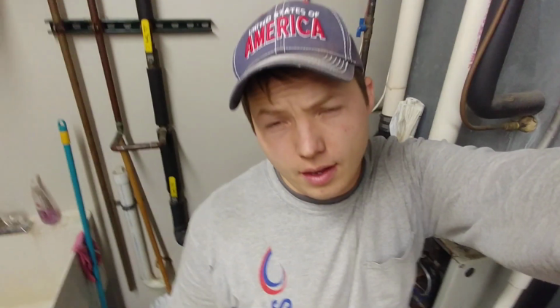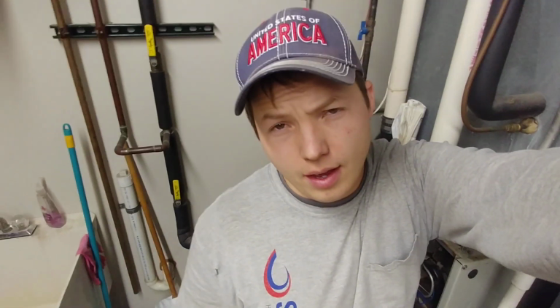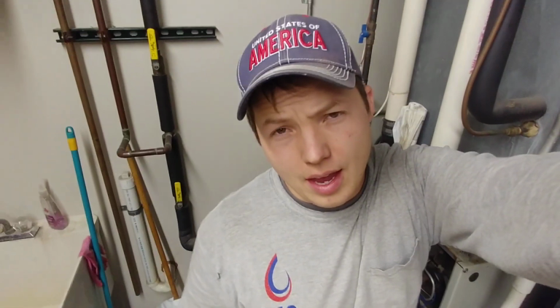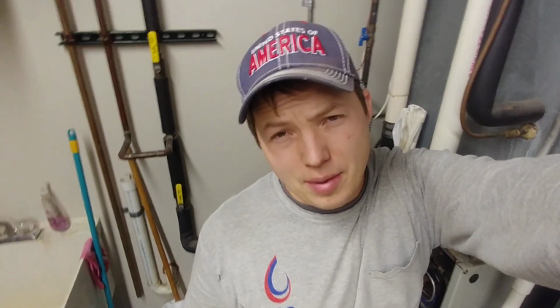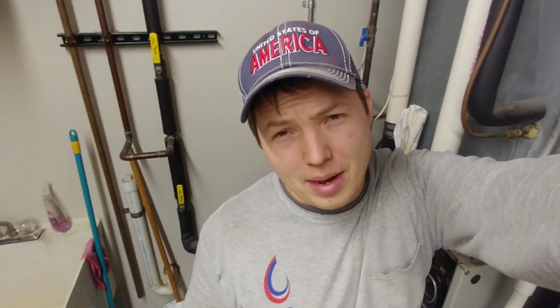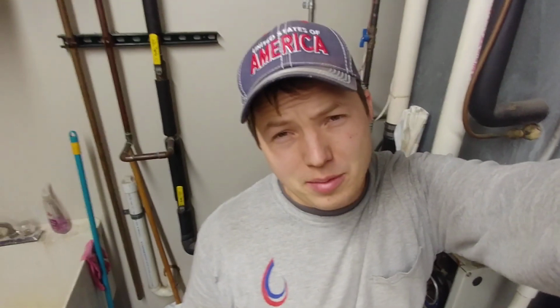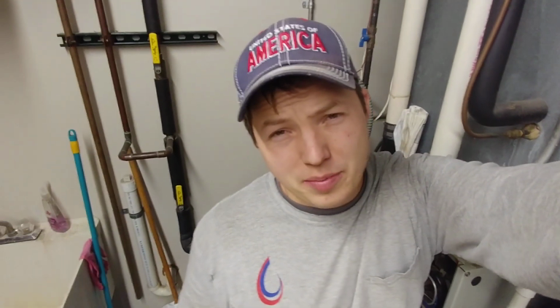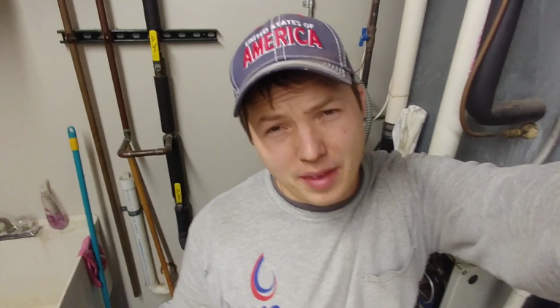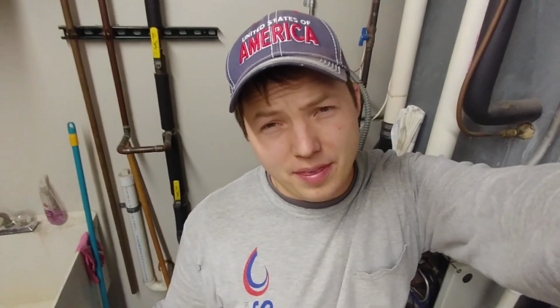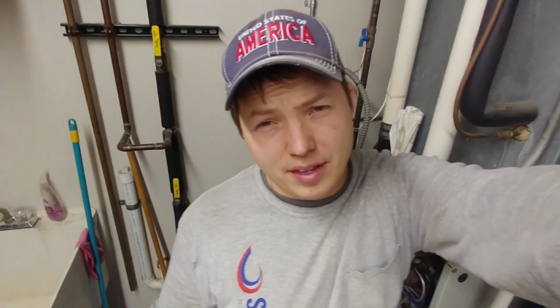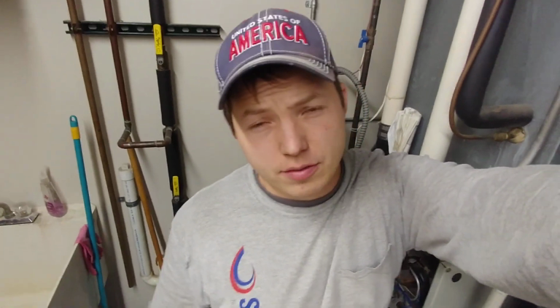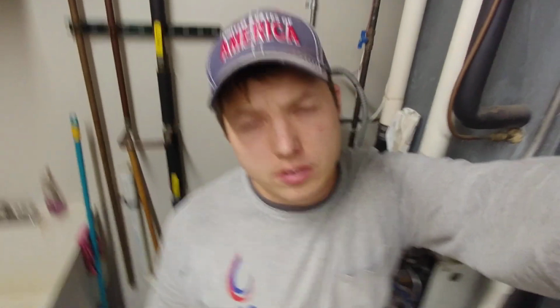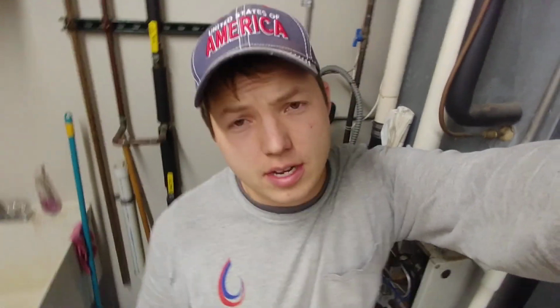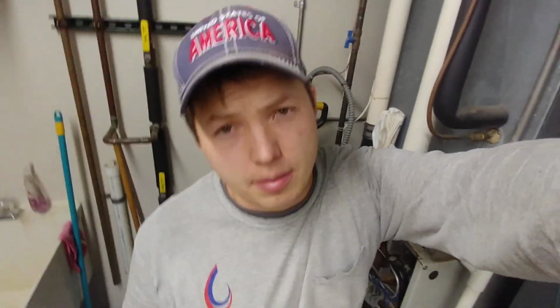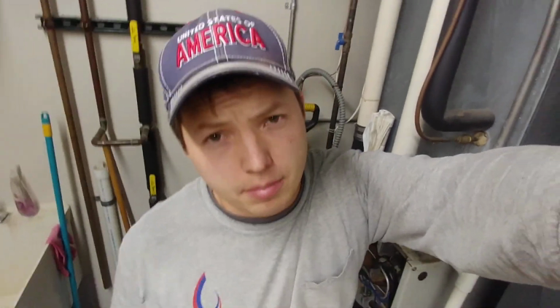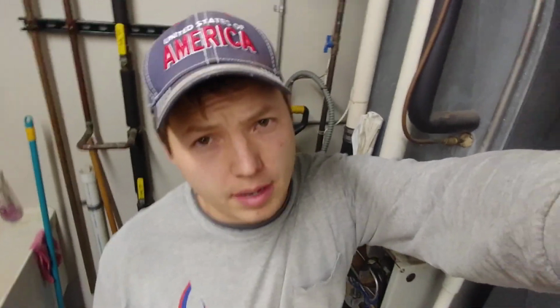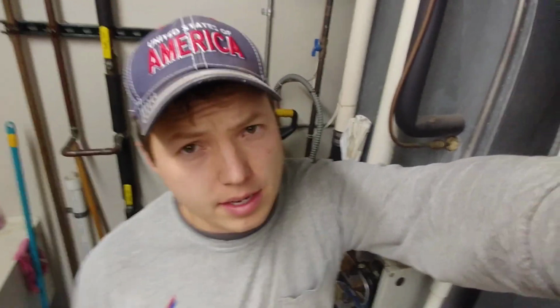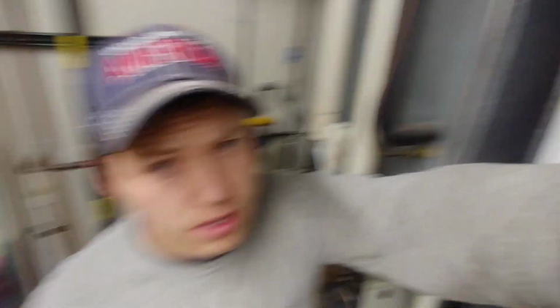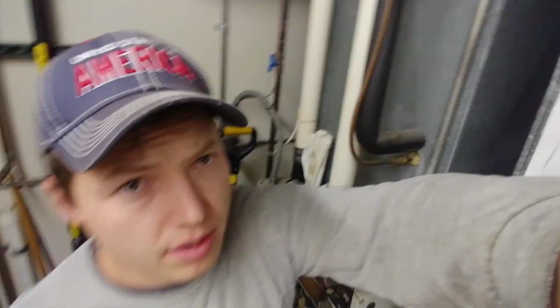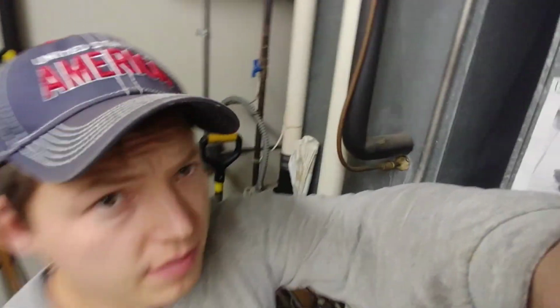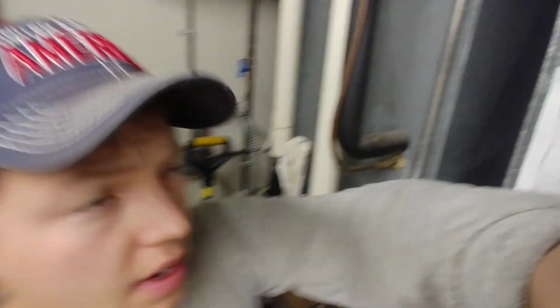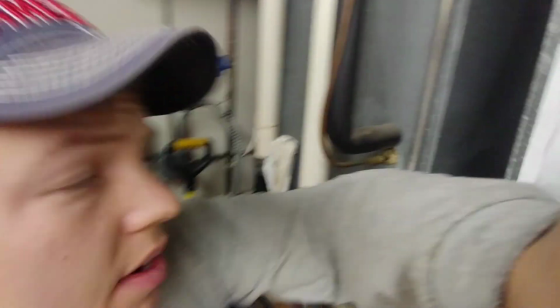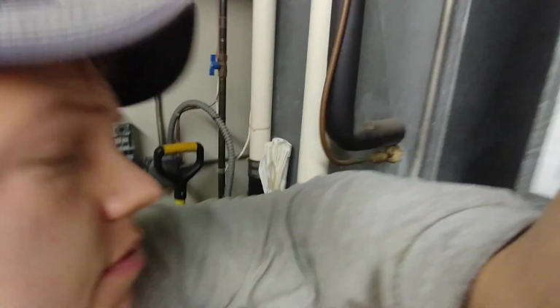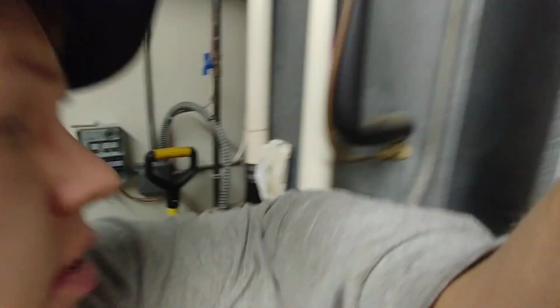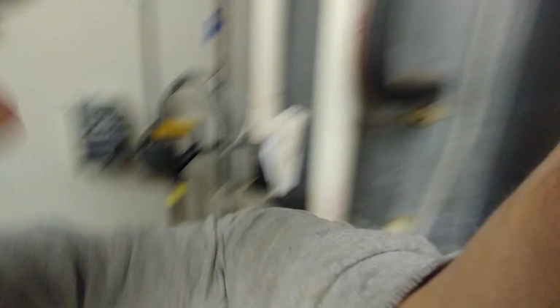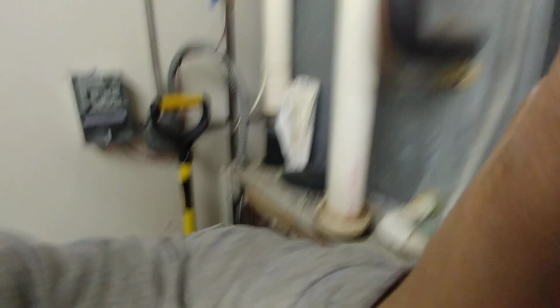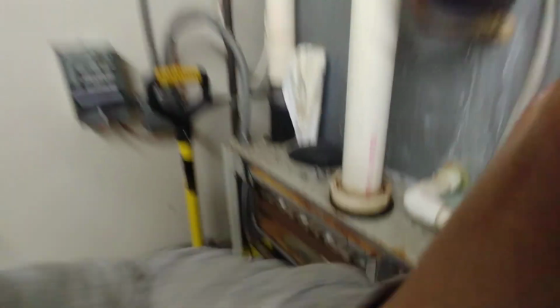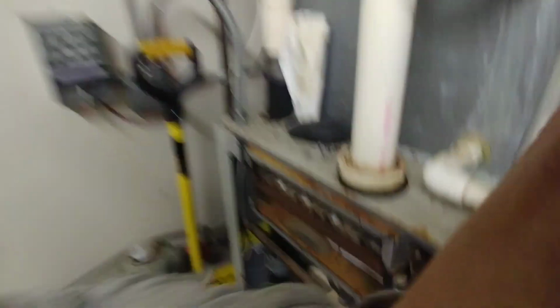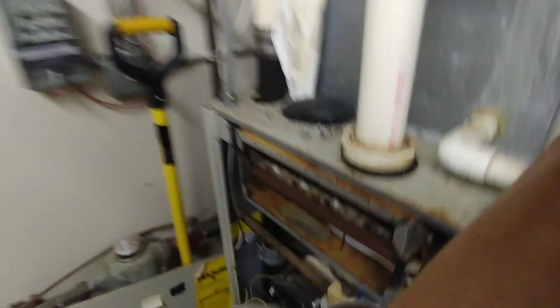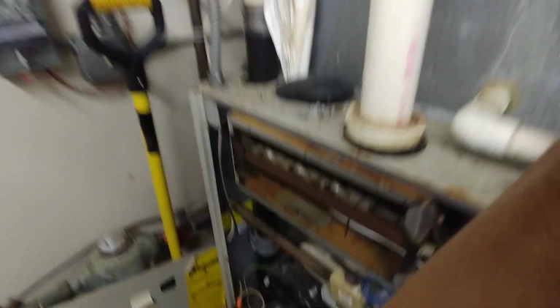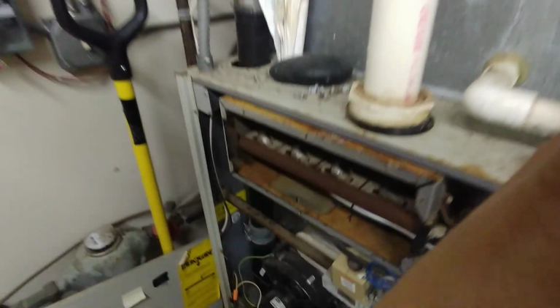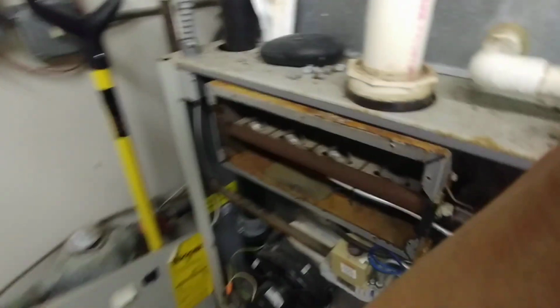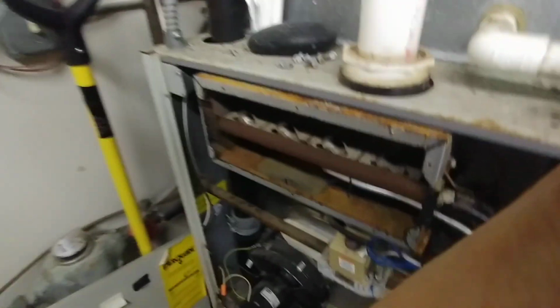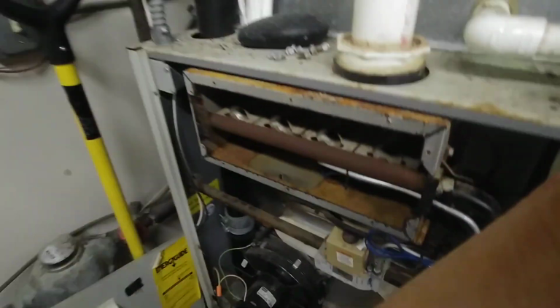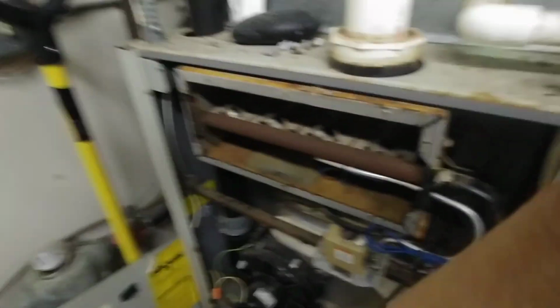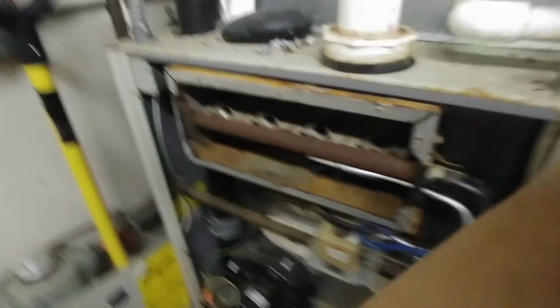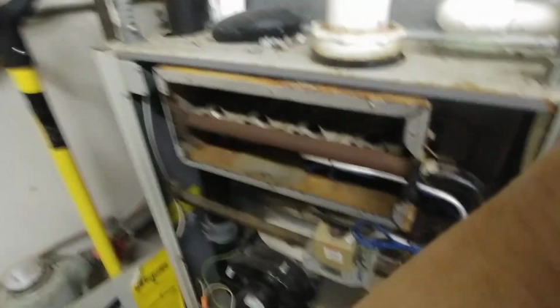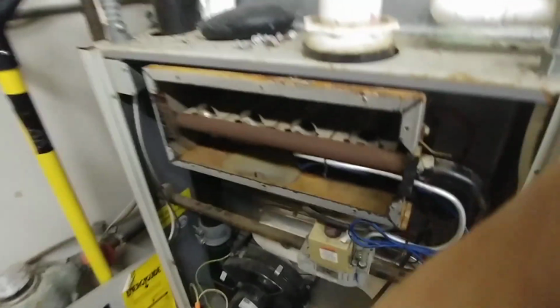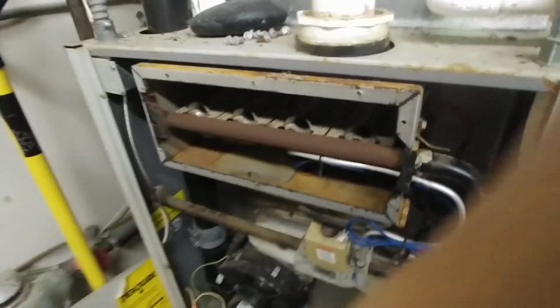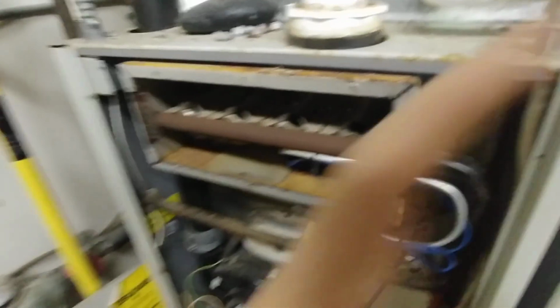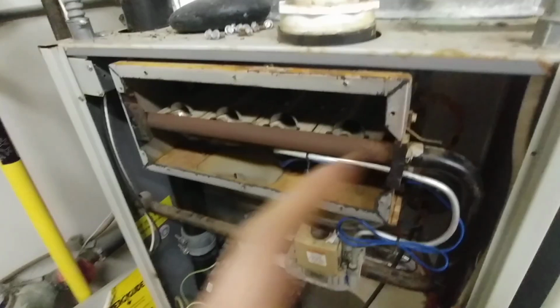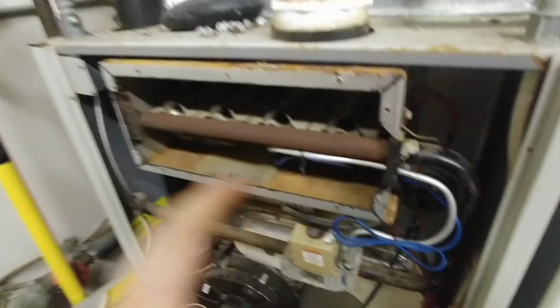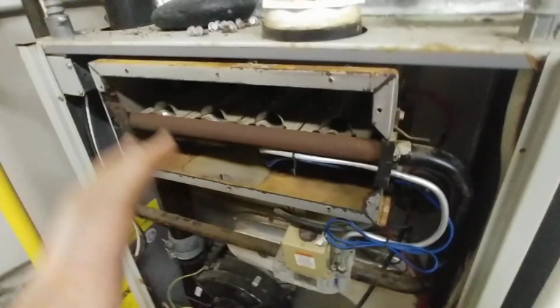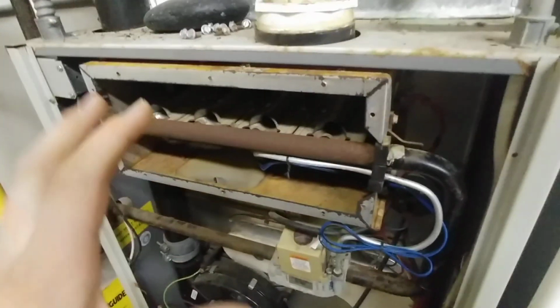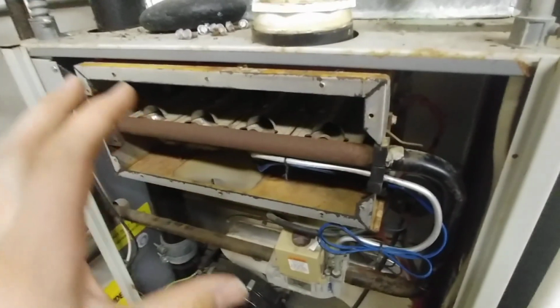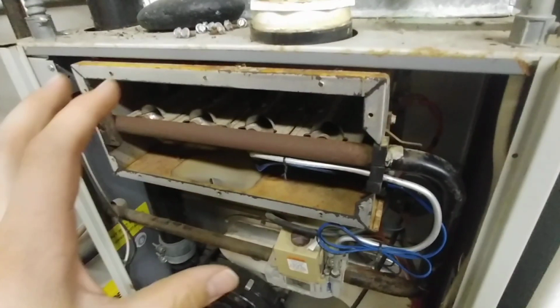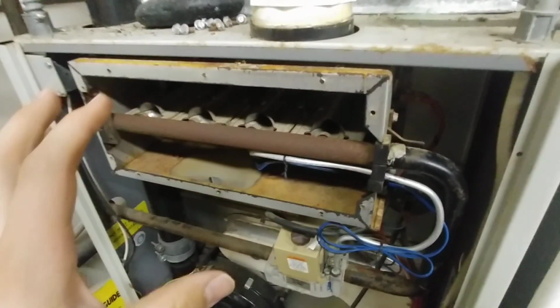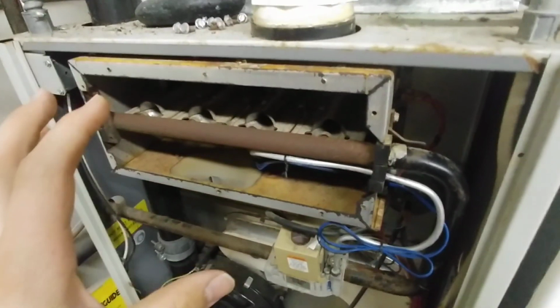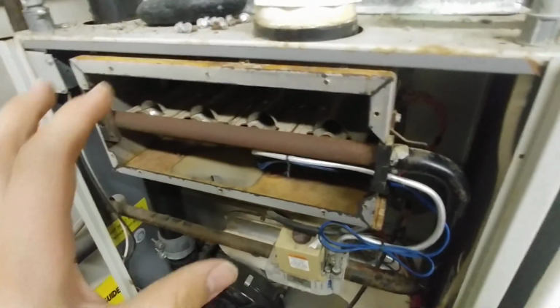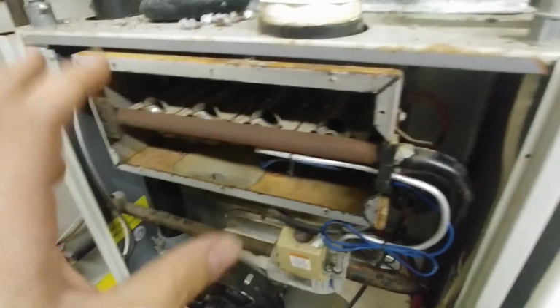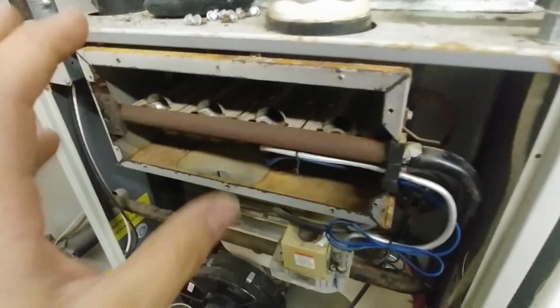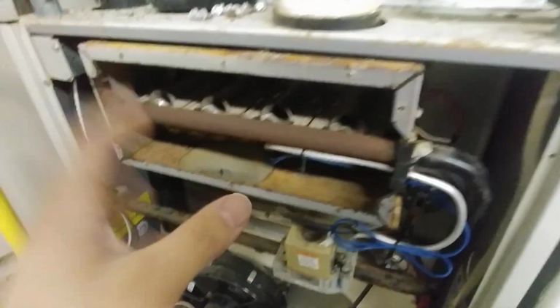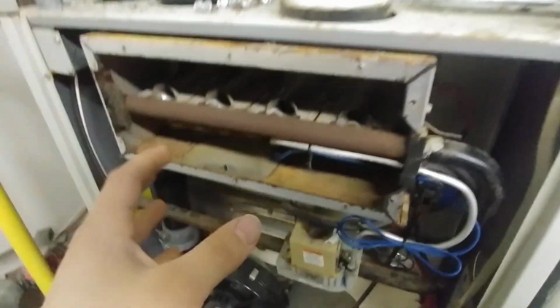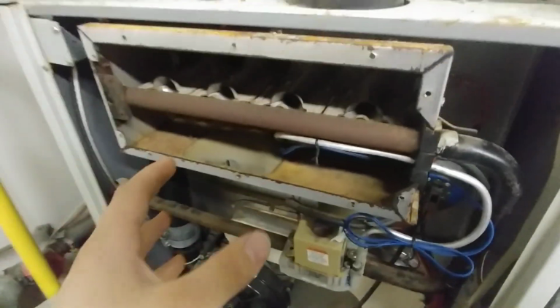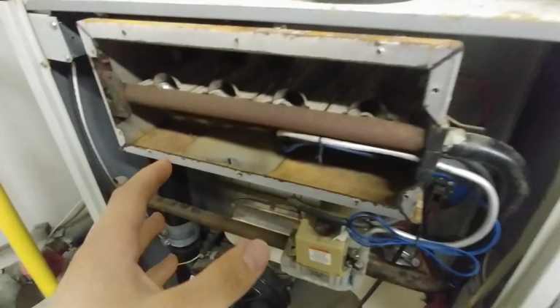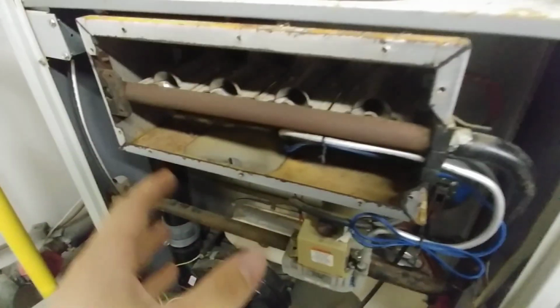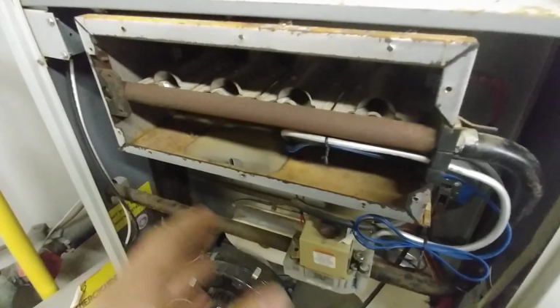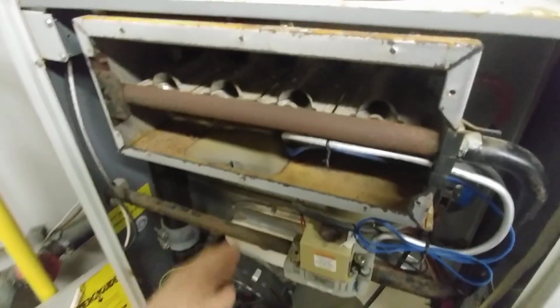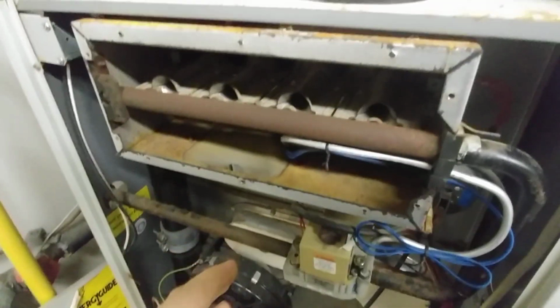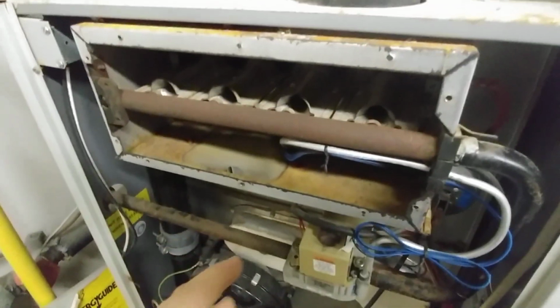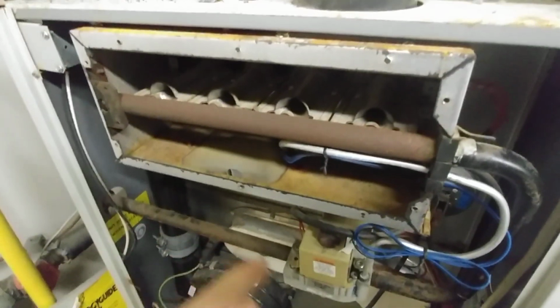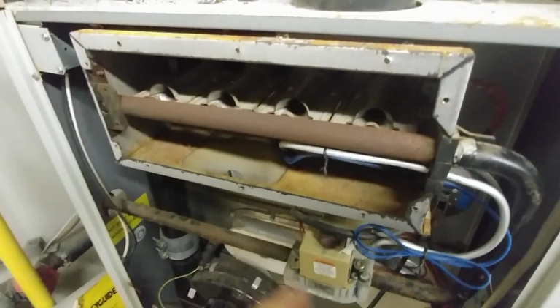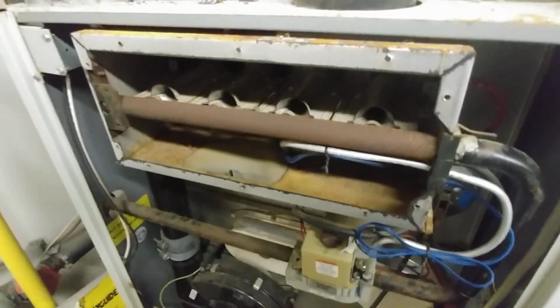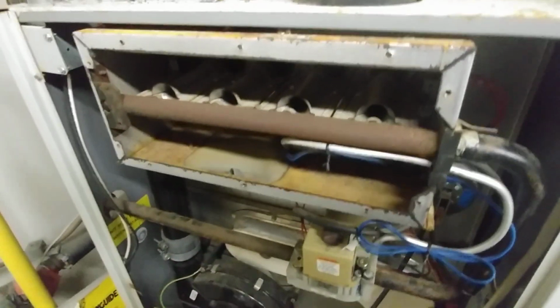Hey, my name is Ben. Thanks for stopping by. I've got a furnace here that is exhibiting signs of having a hole in the heat exchanger.